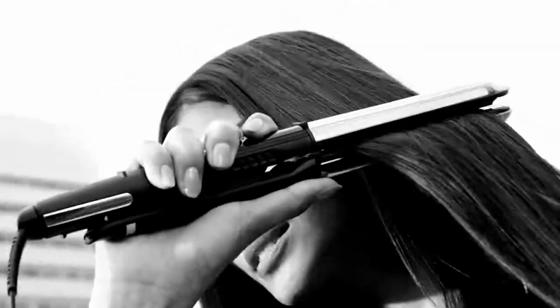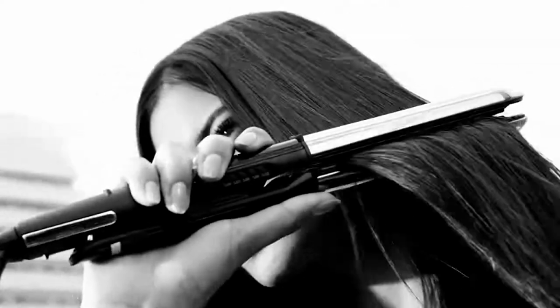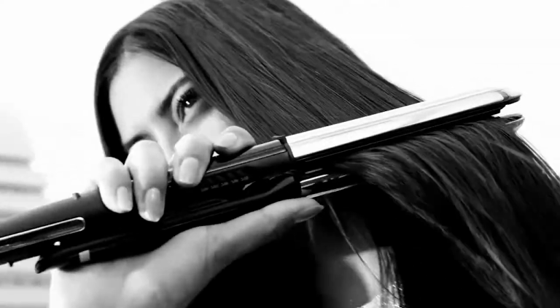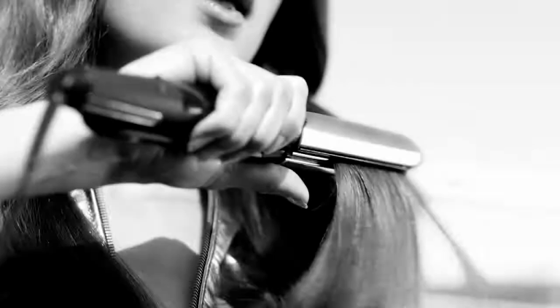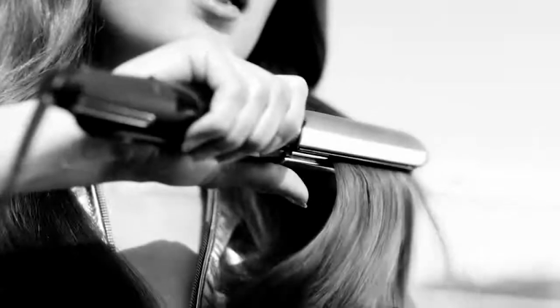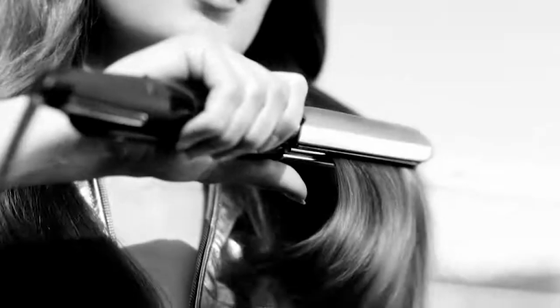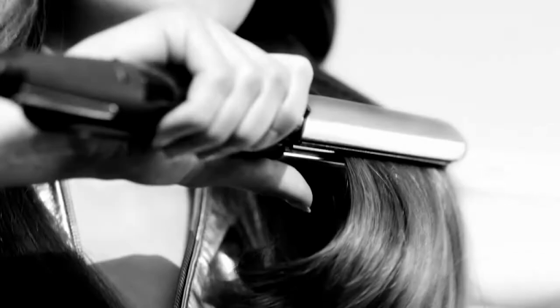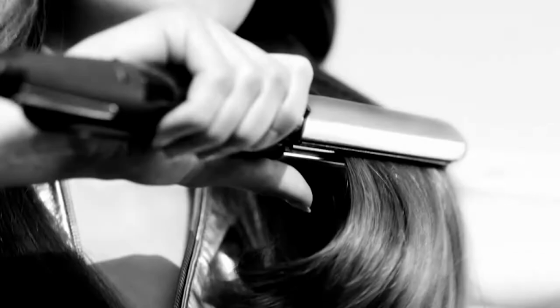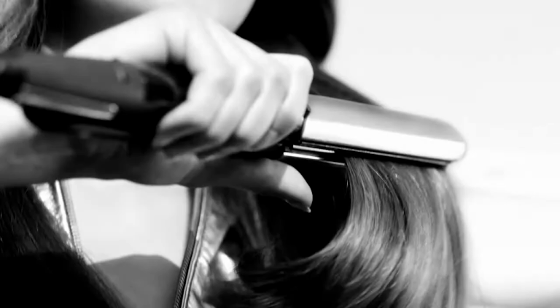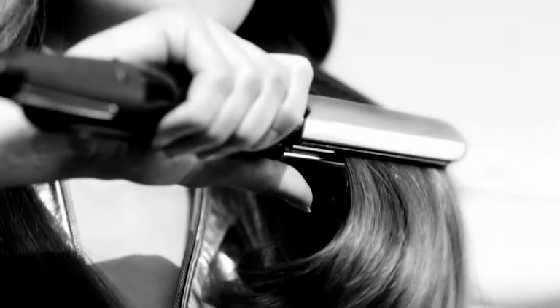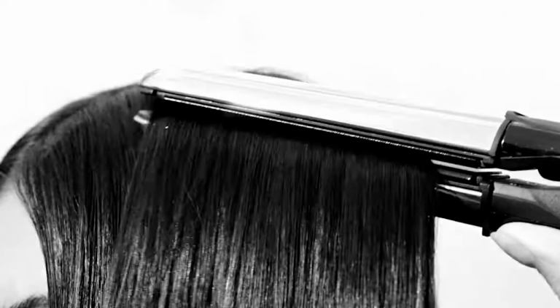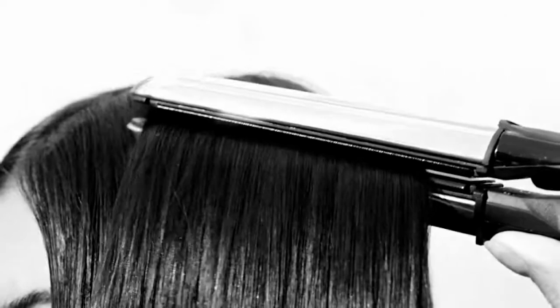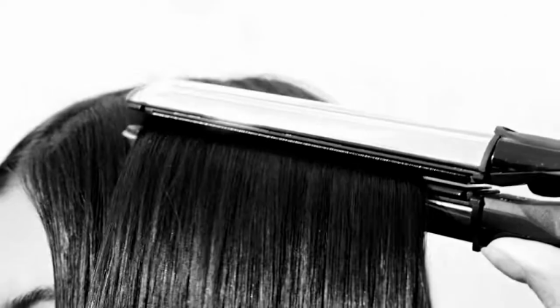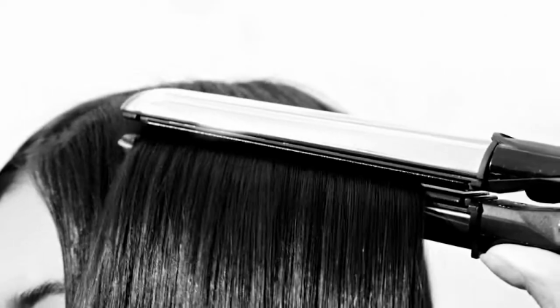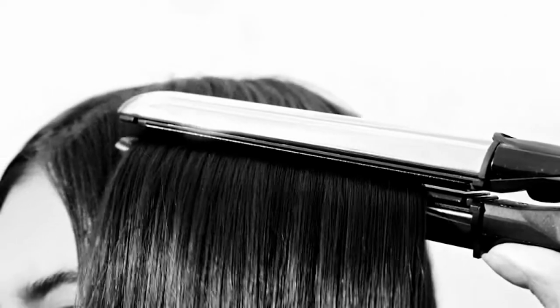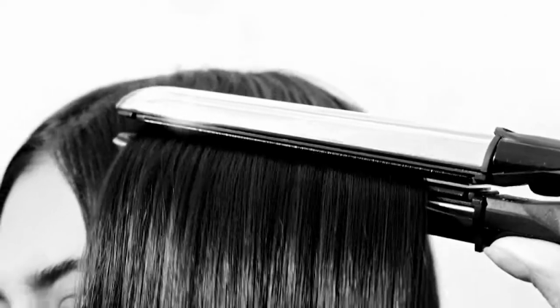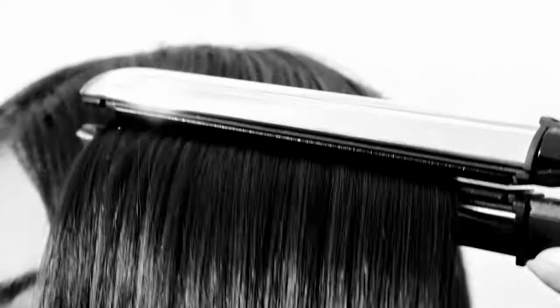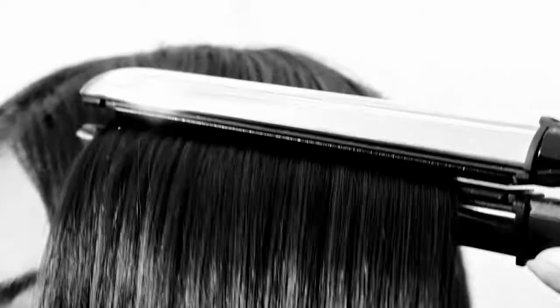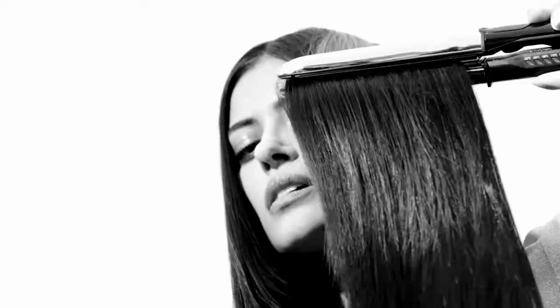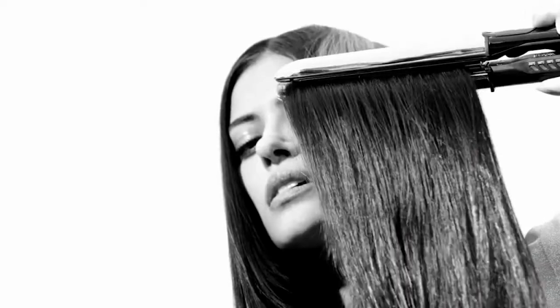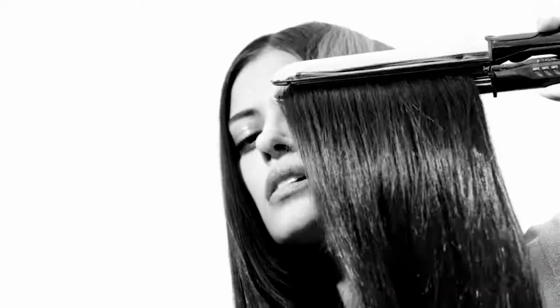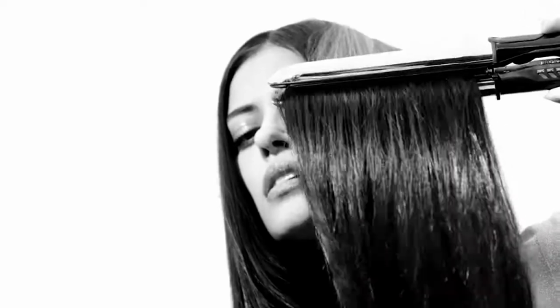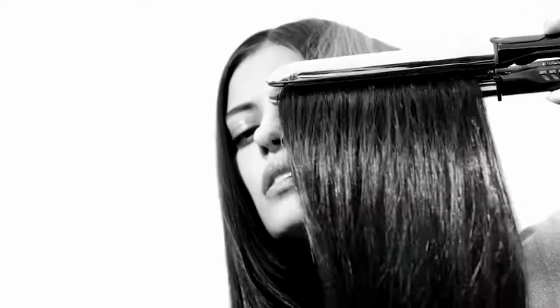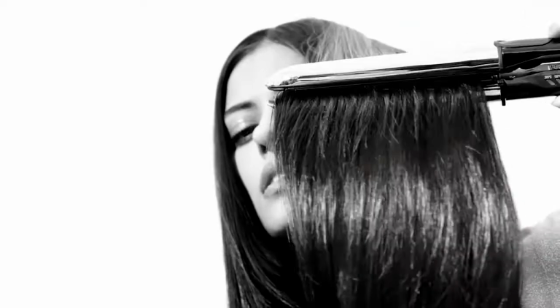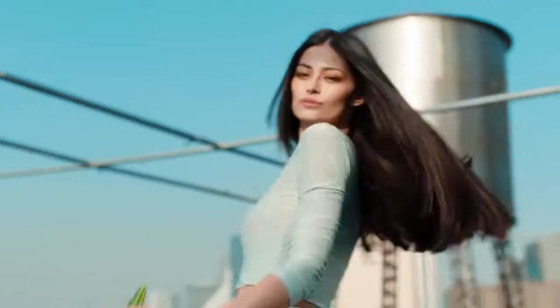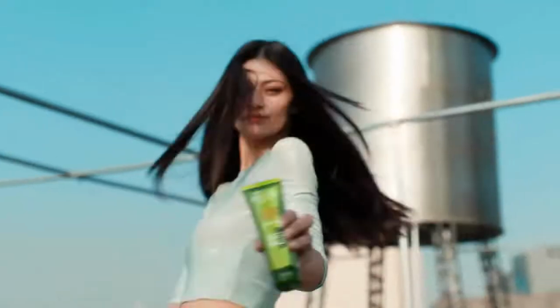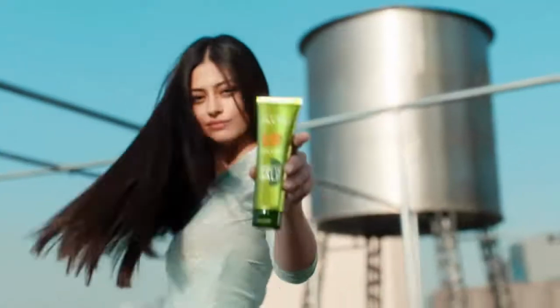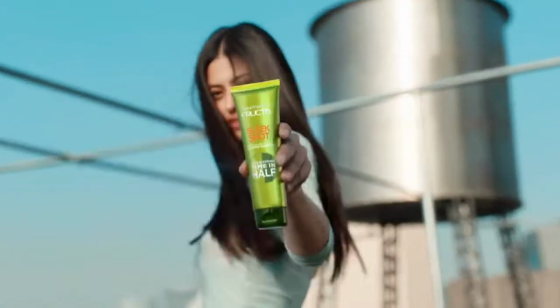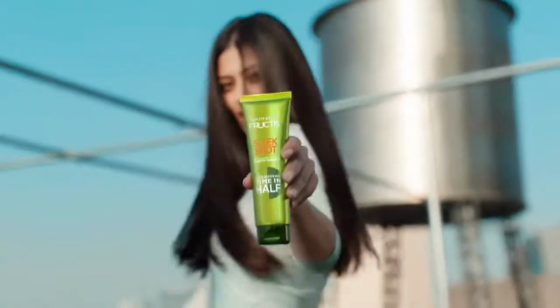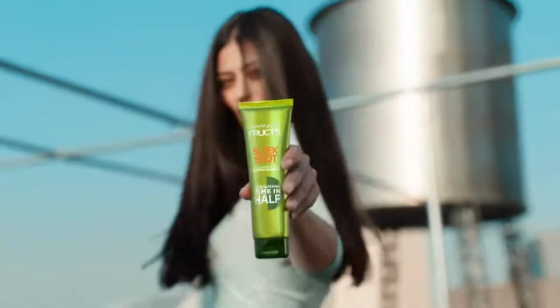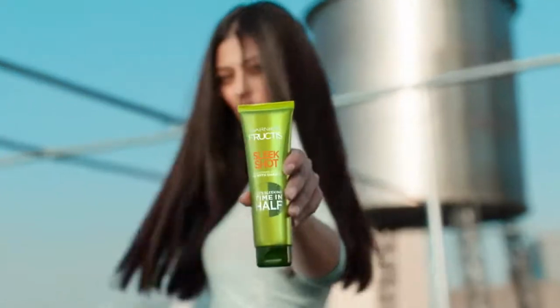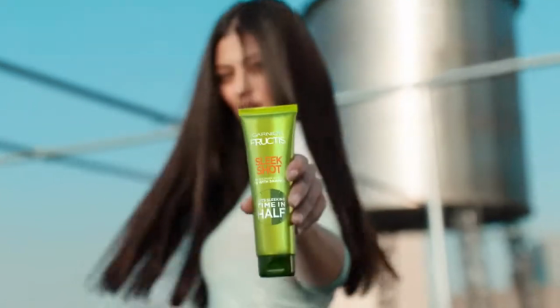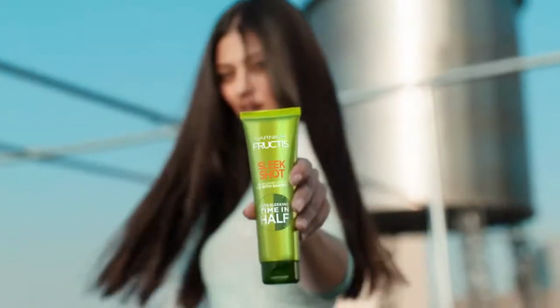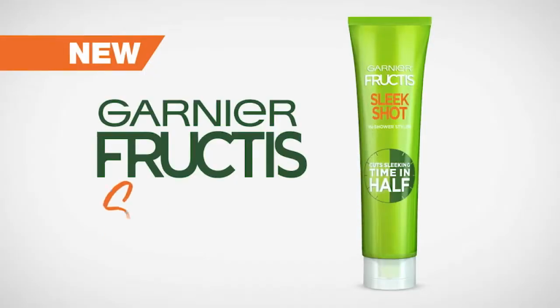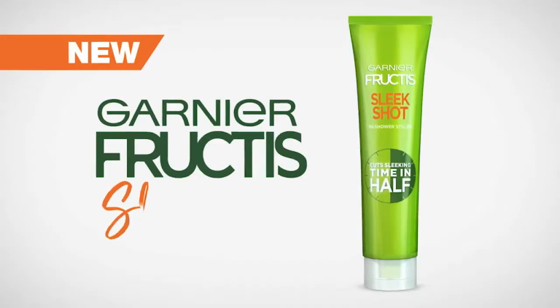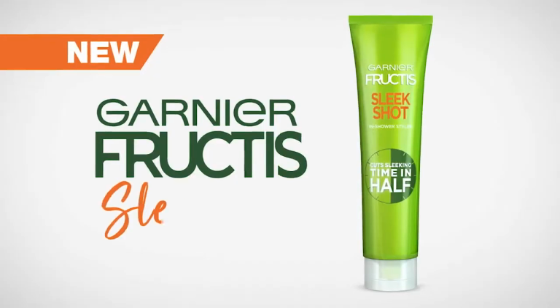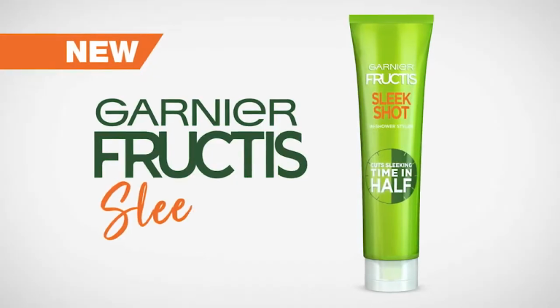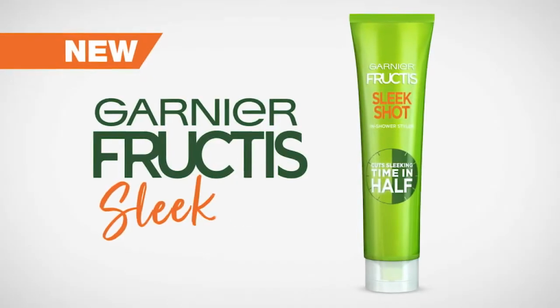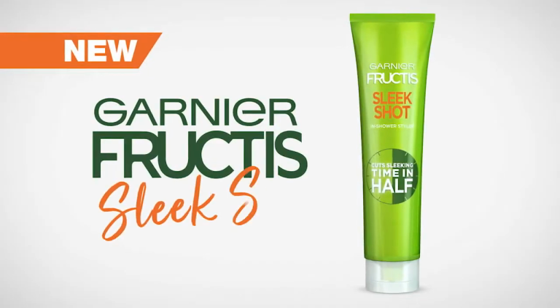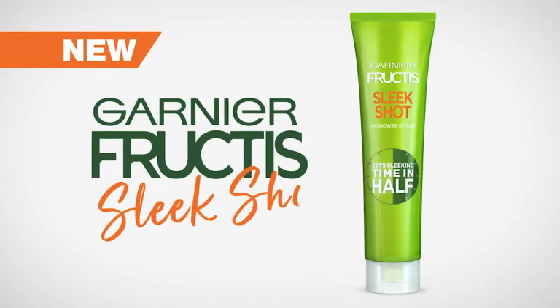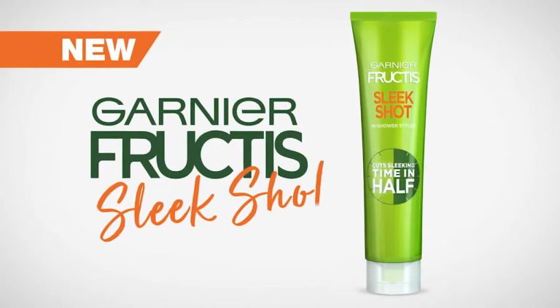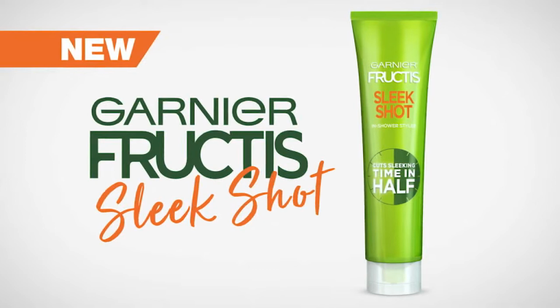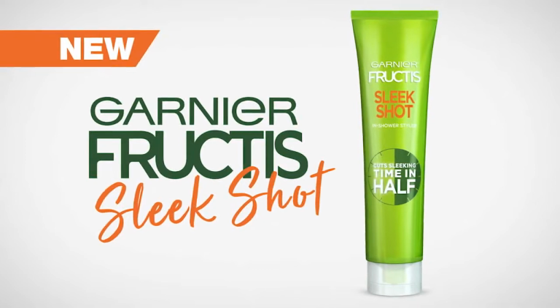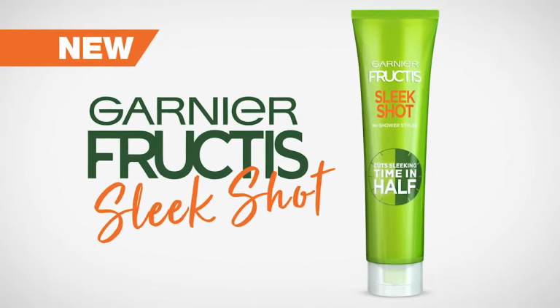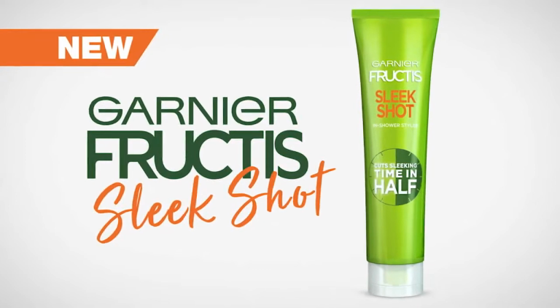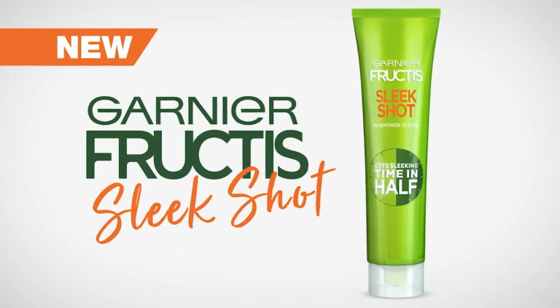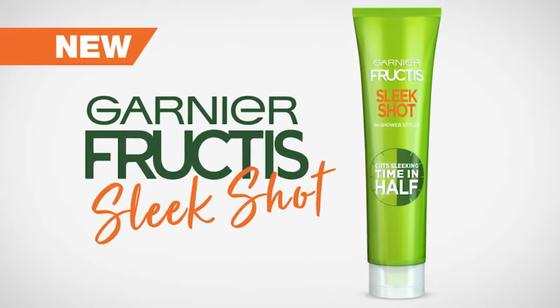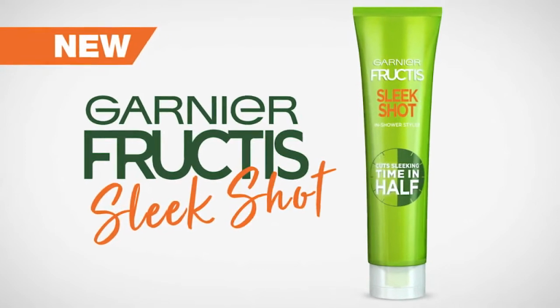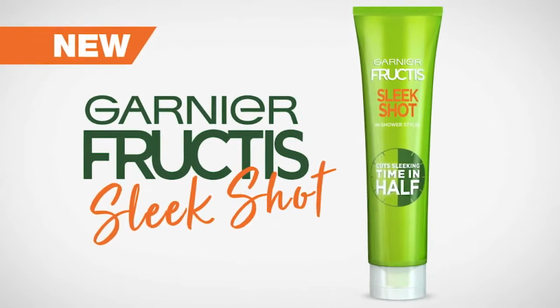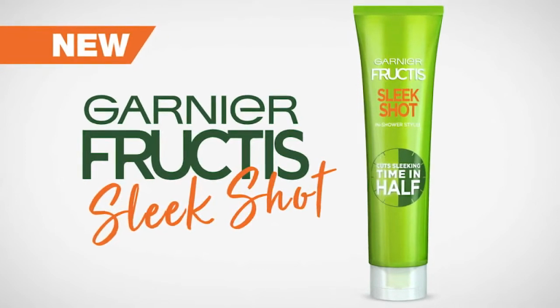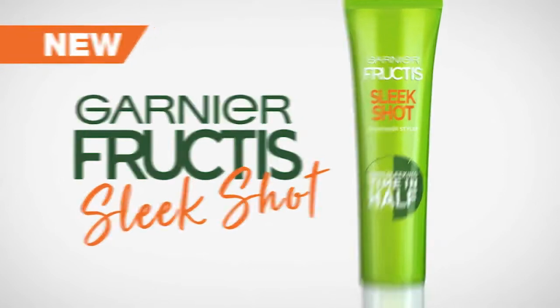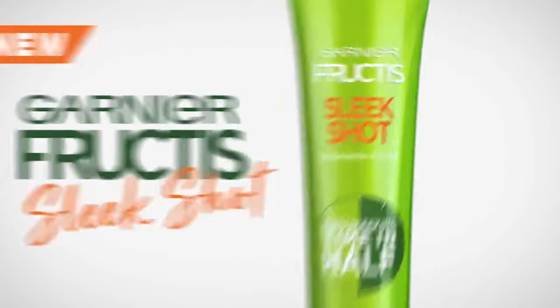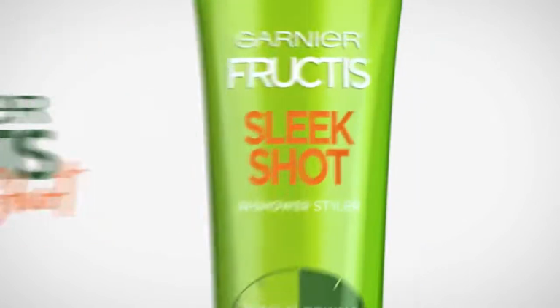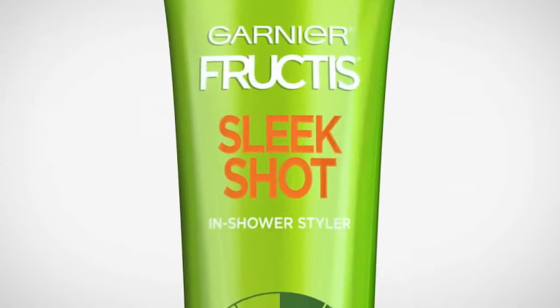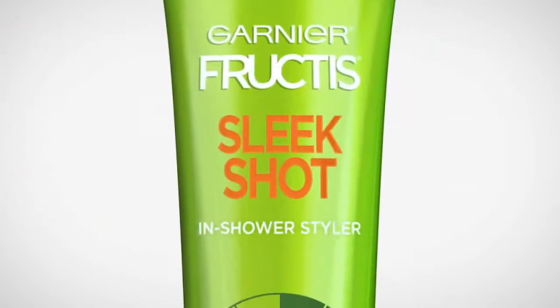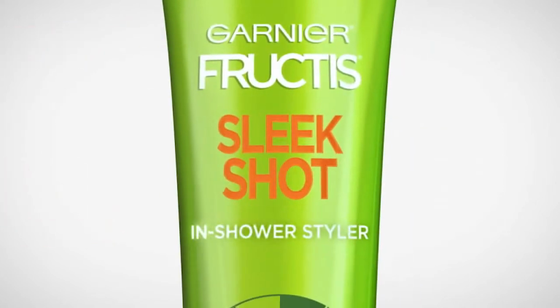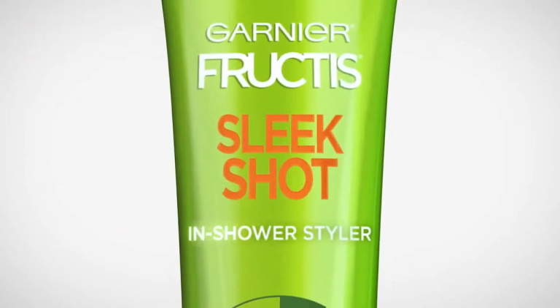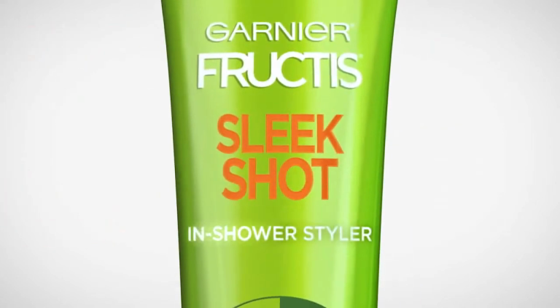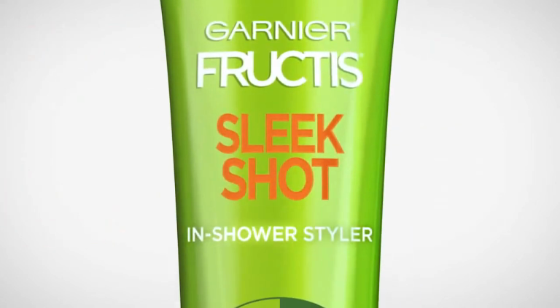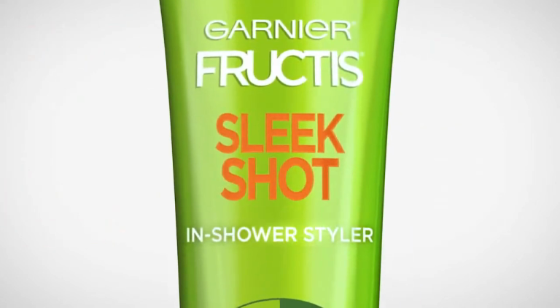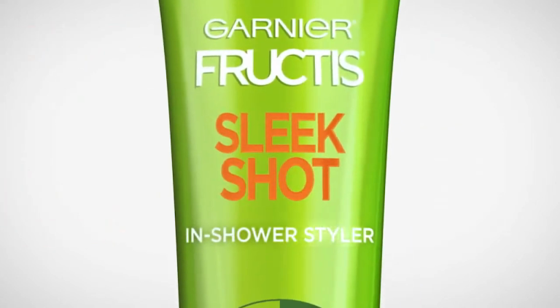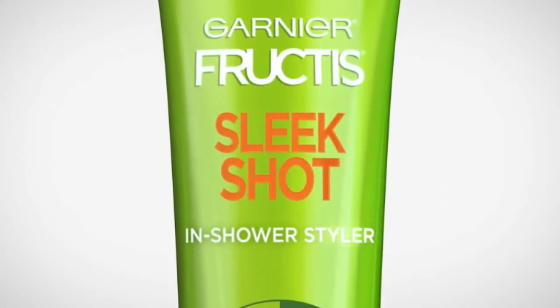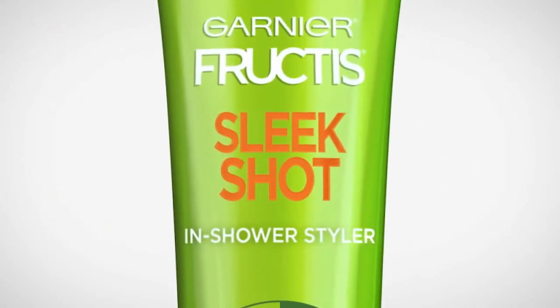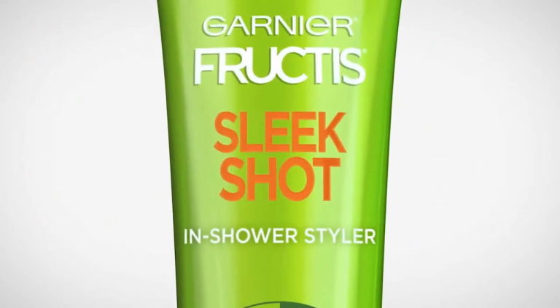There's the same old way to get smooth. And then there's new Fruit Tea Sleek Shot, our first in-shower styler.